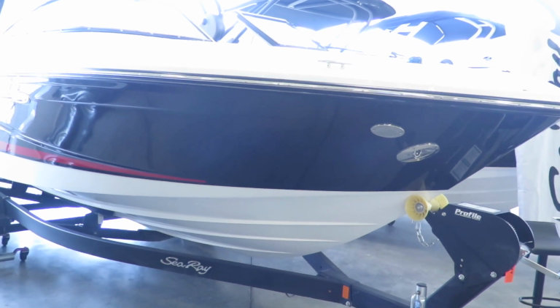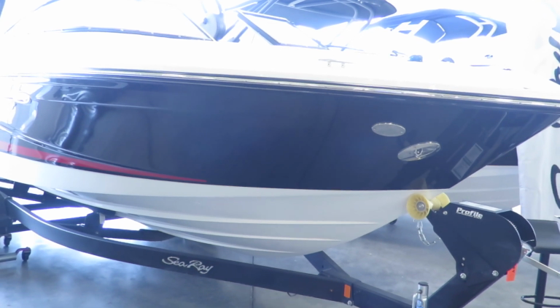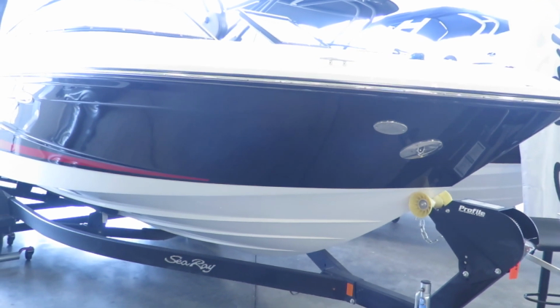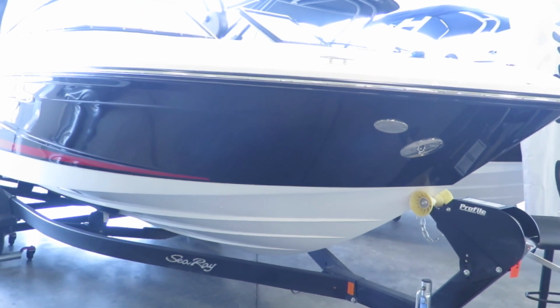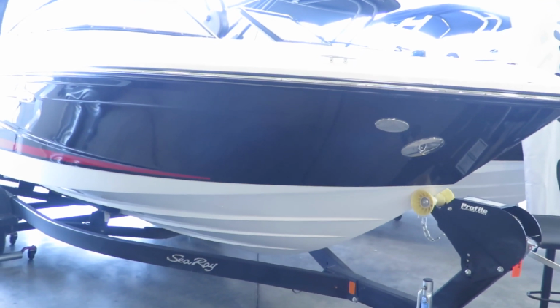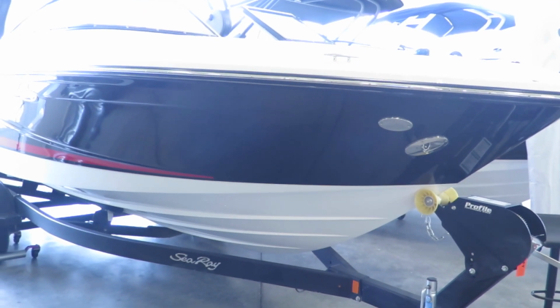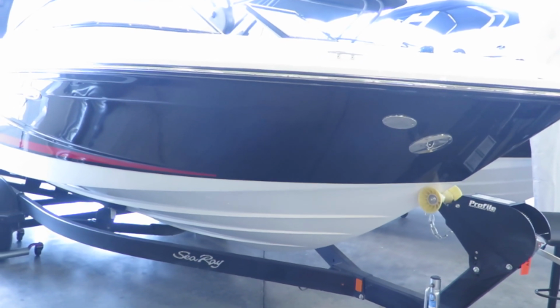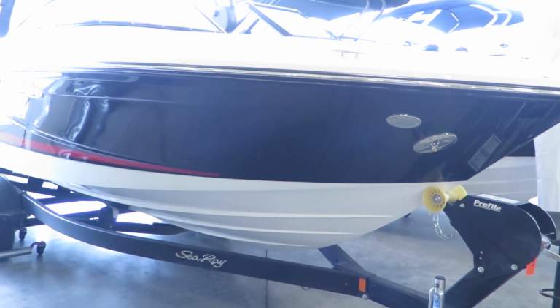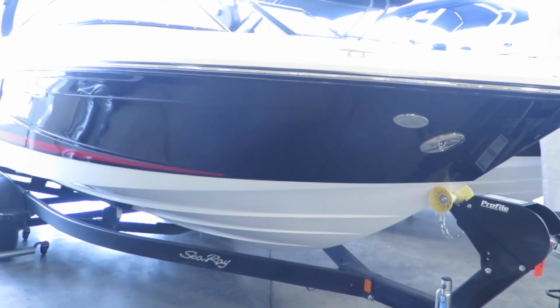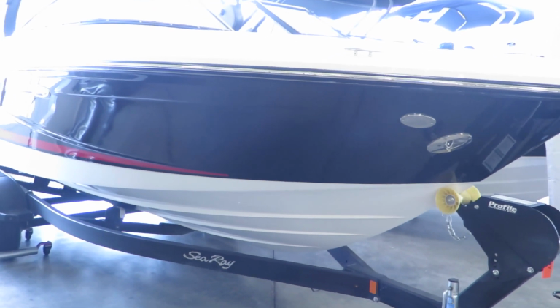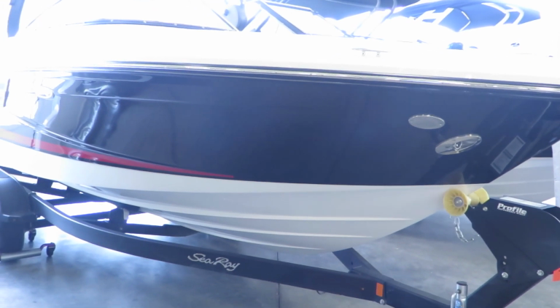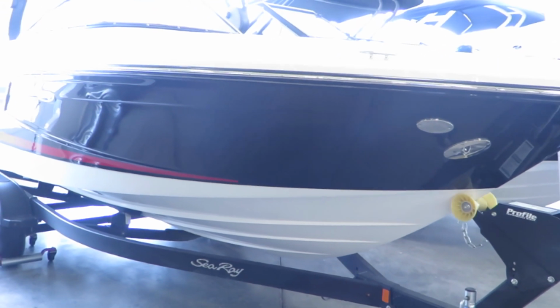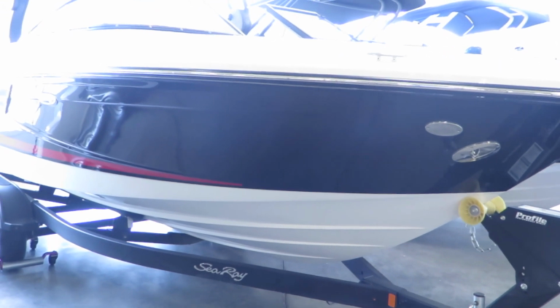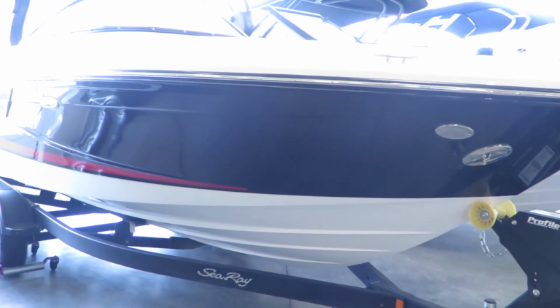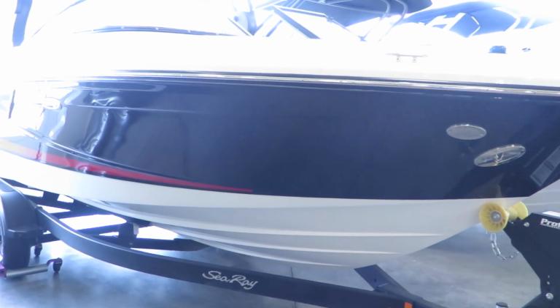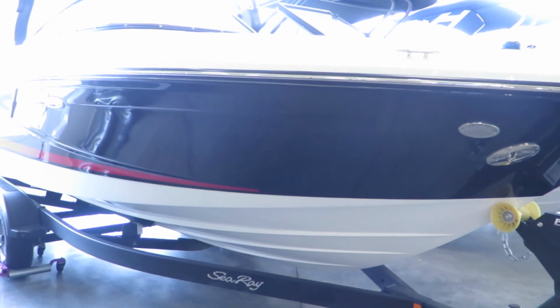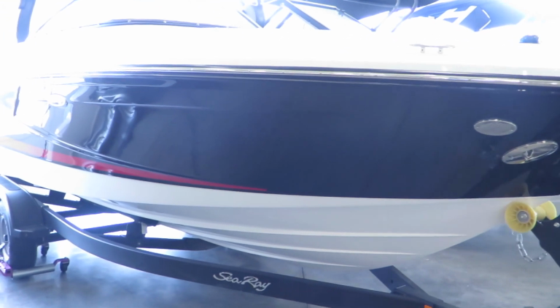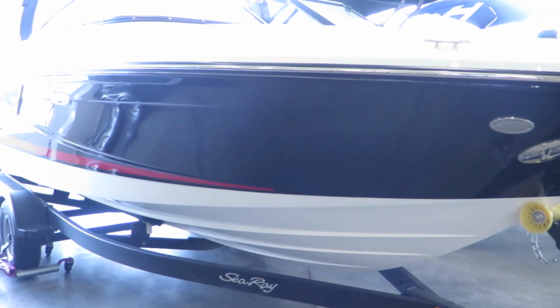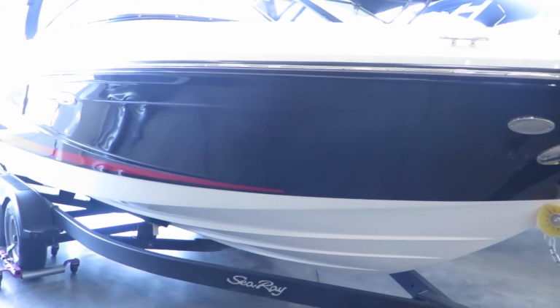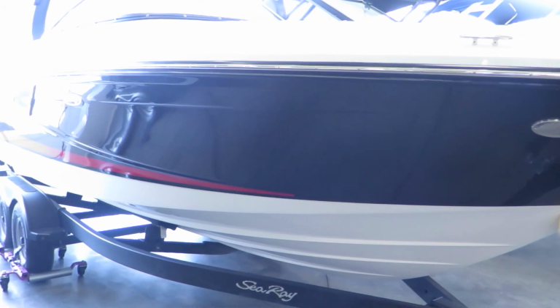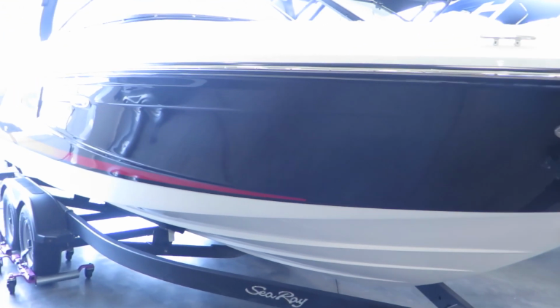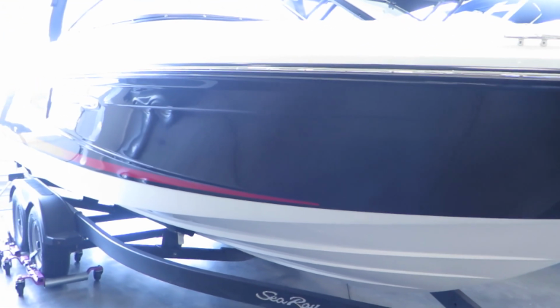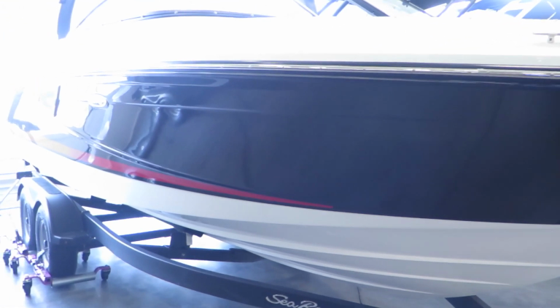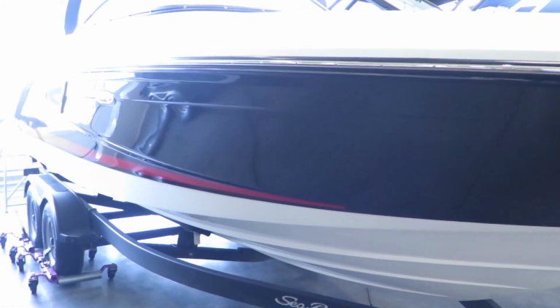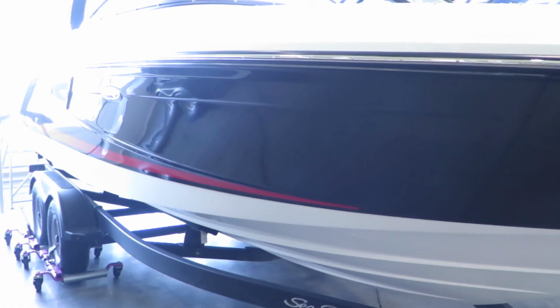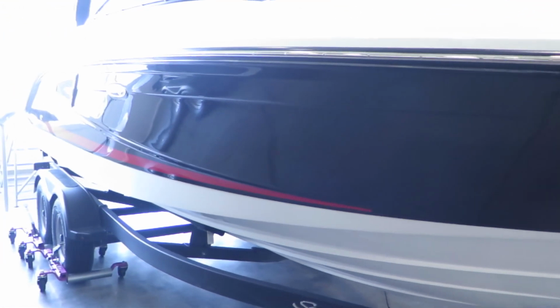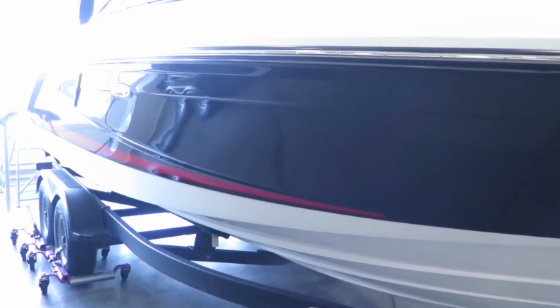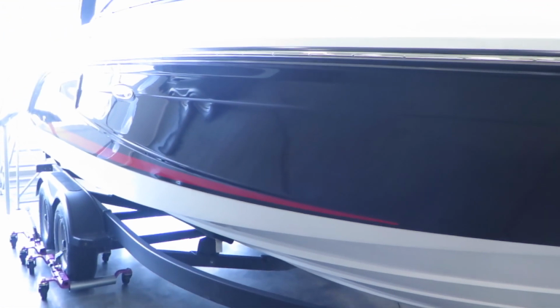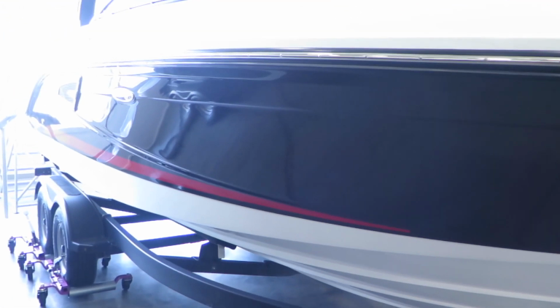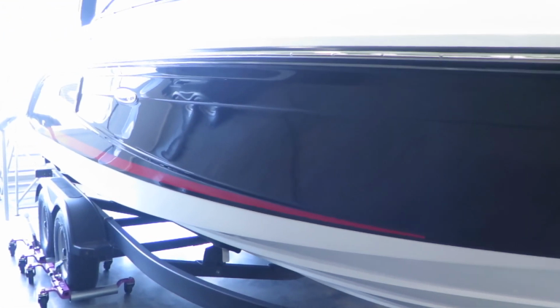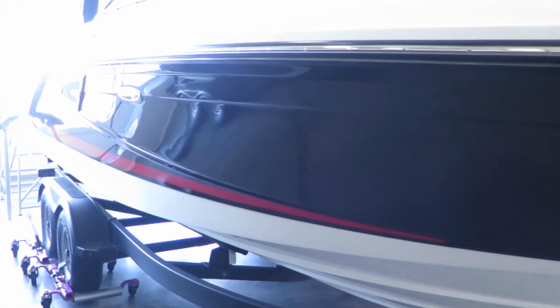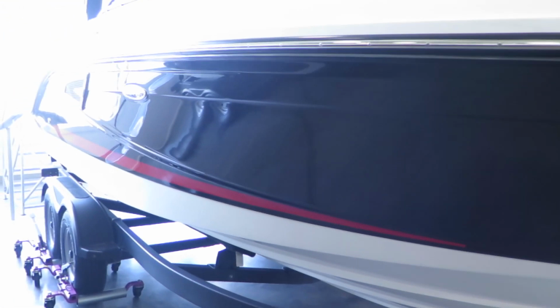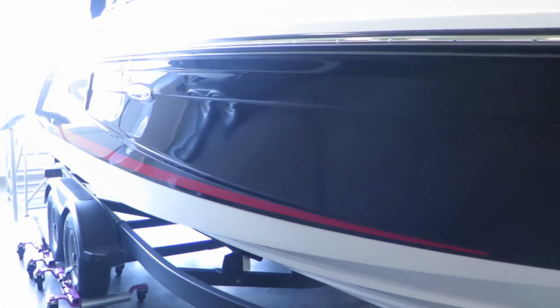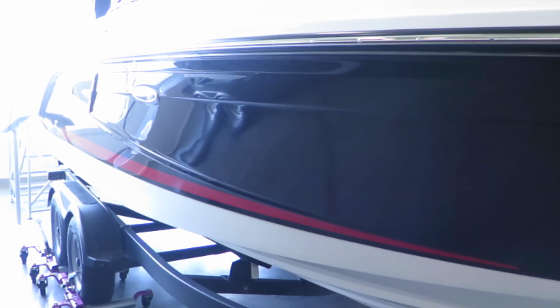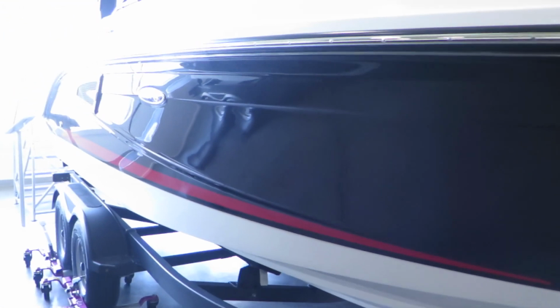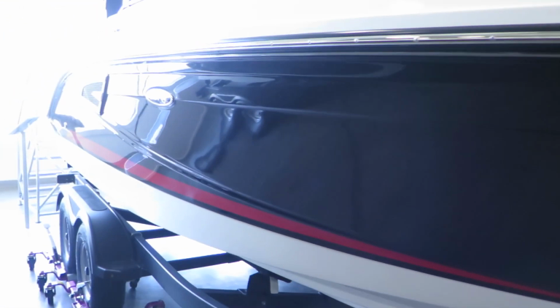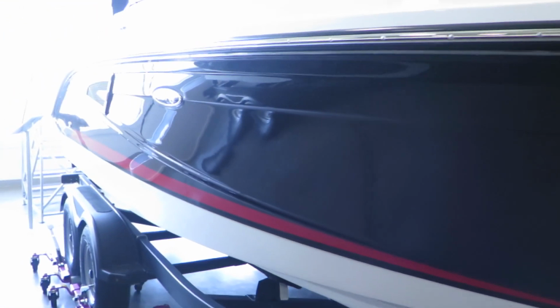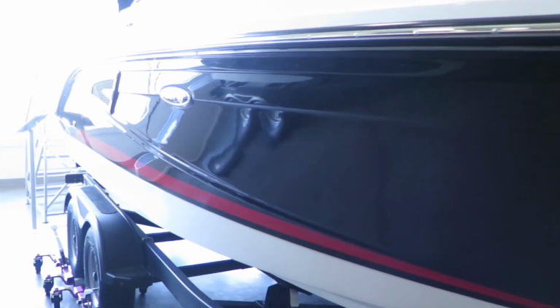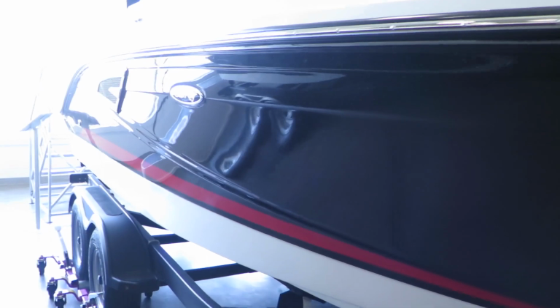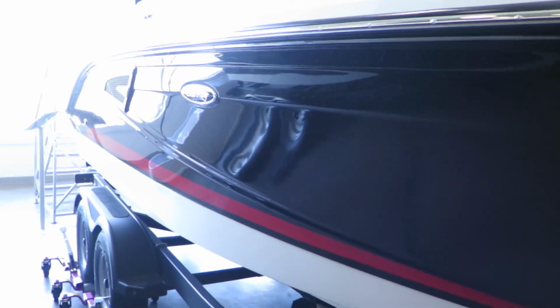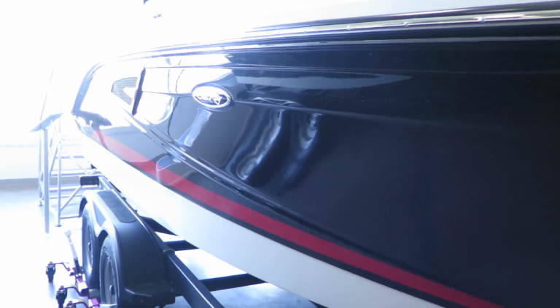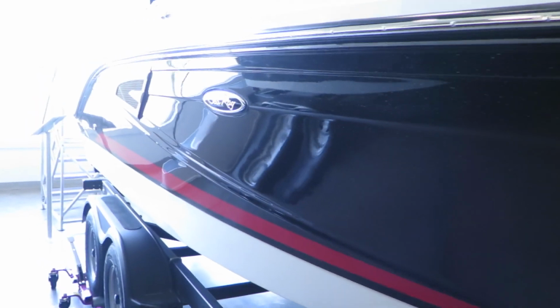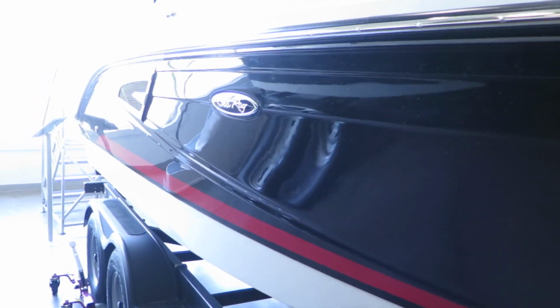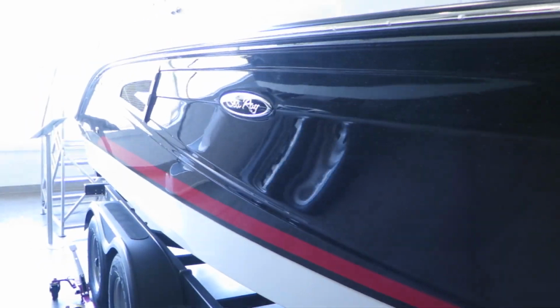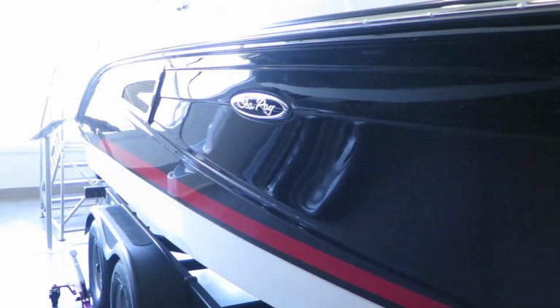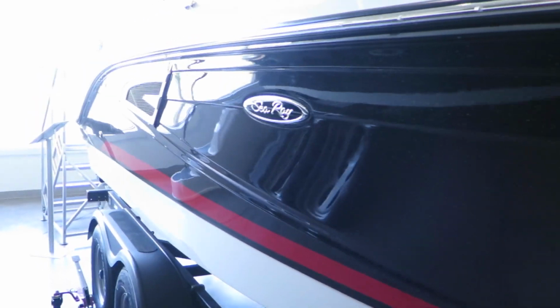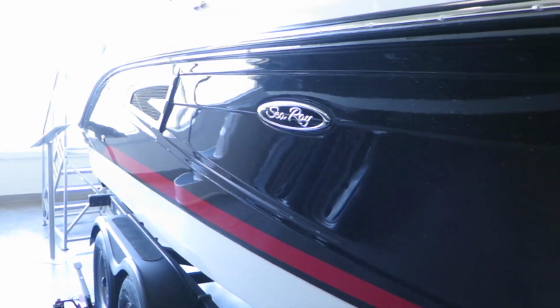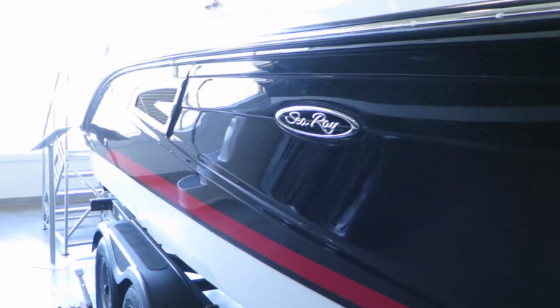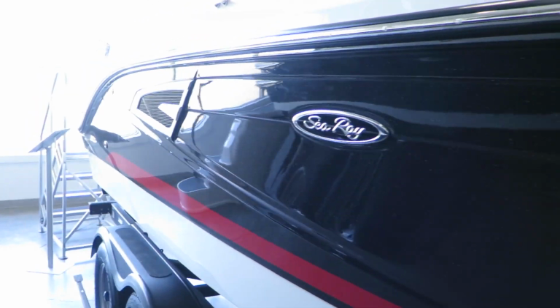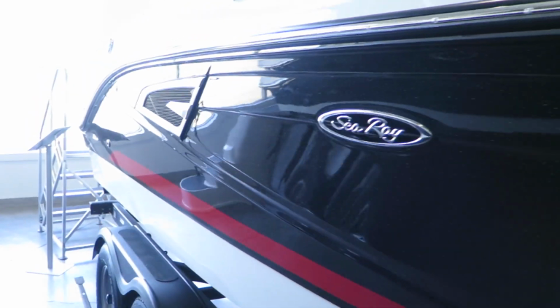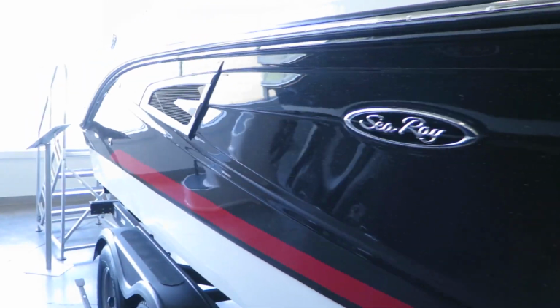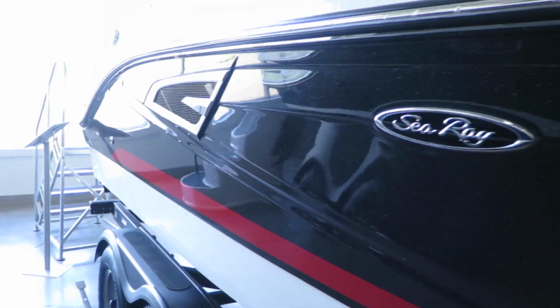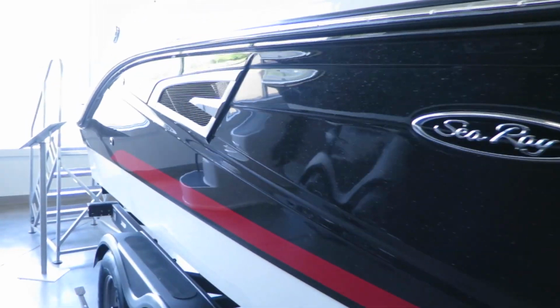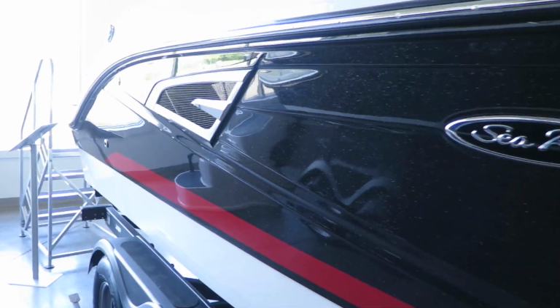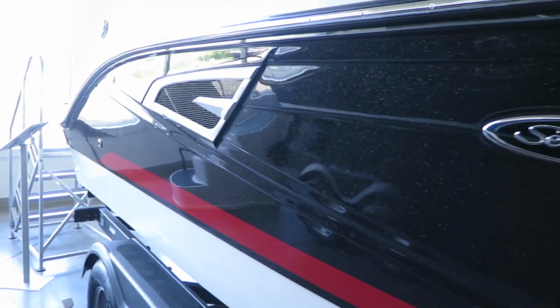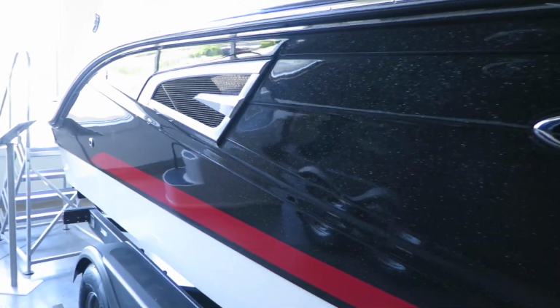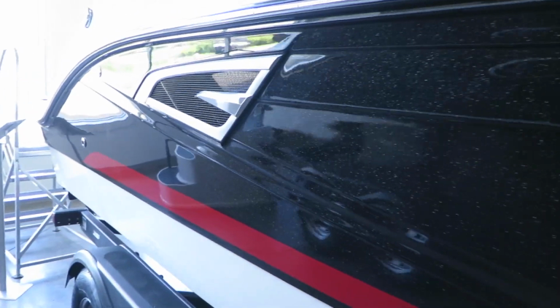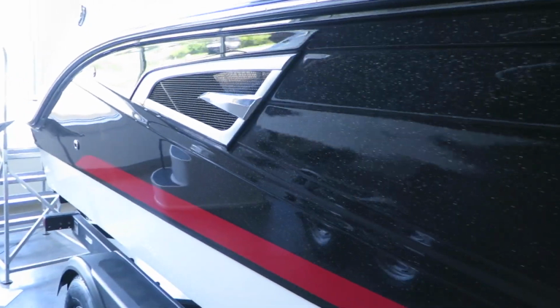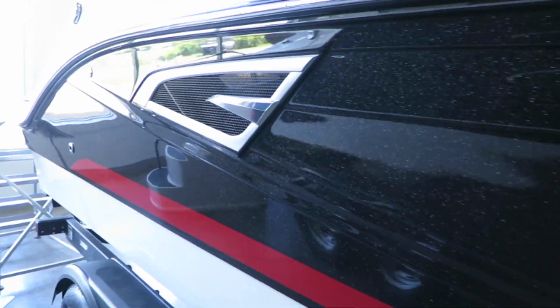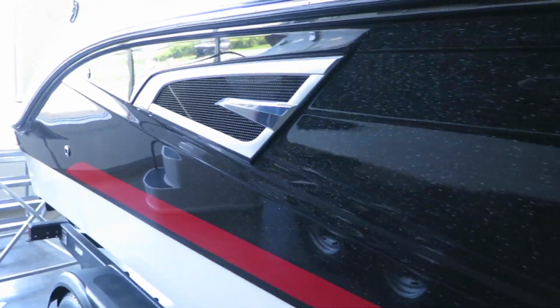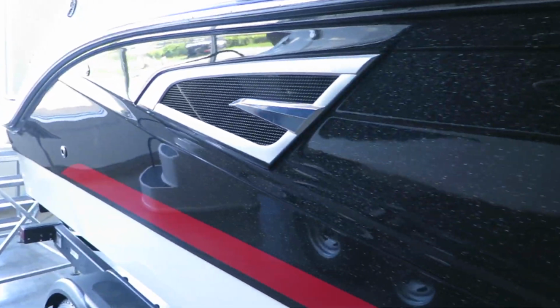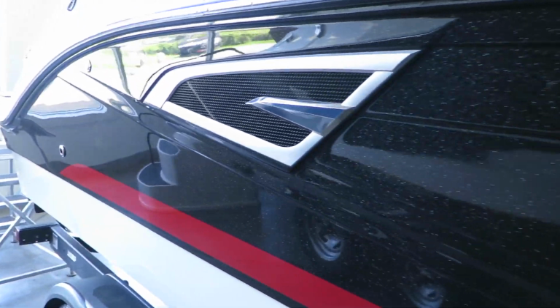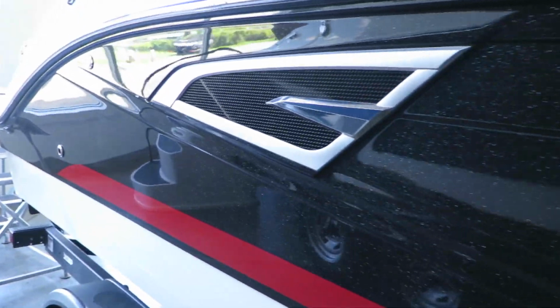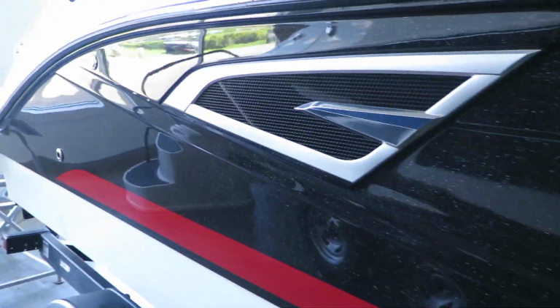Hi, my name is Dan Pergett, sales consultant with MarineMax in Rogers, Minnesota. Today we're looking at the 230 SLX from Sea Ray.